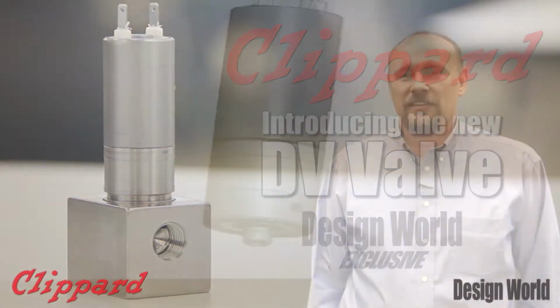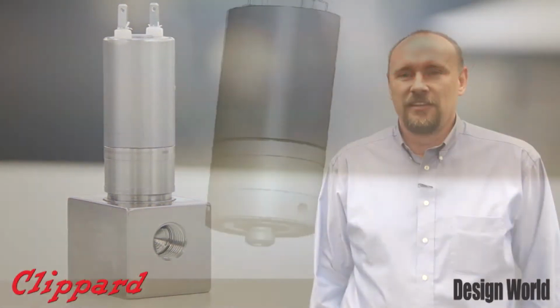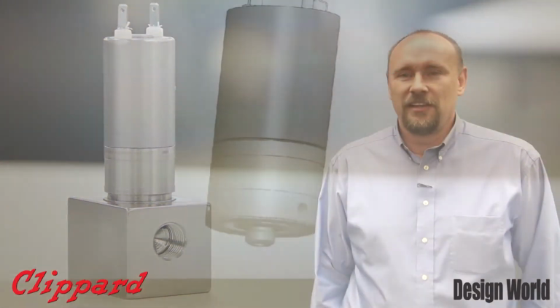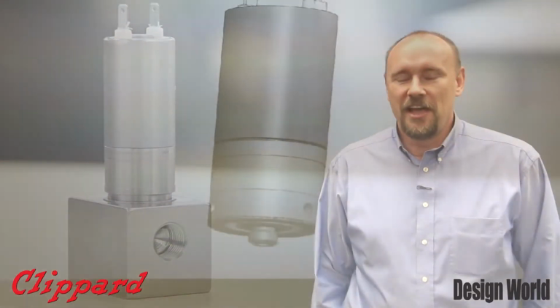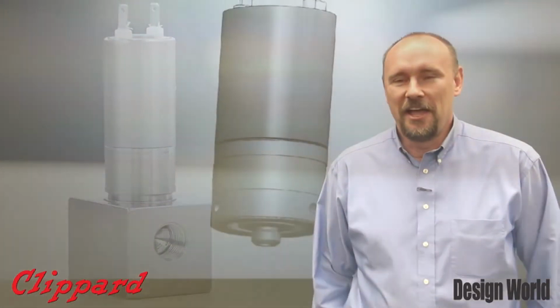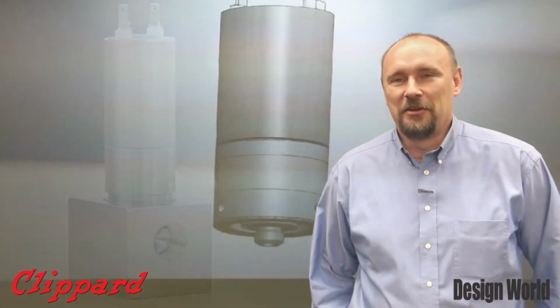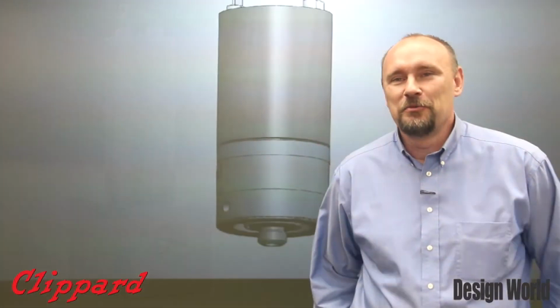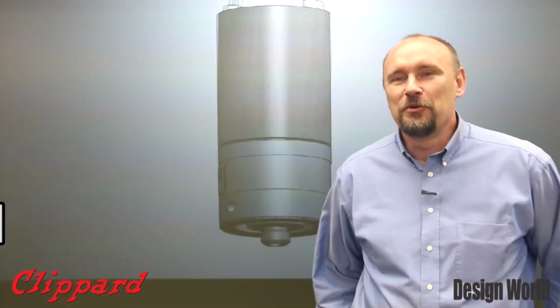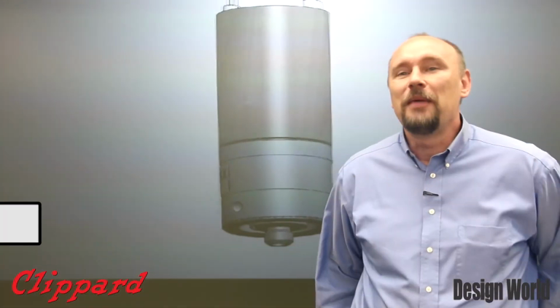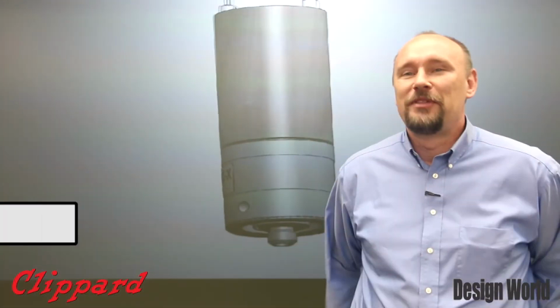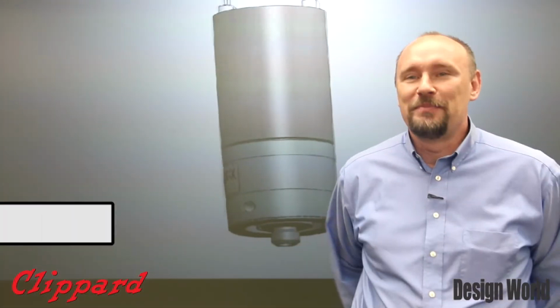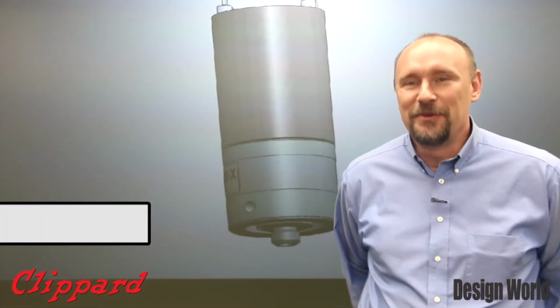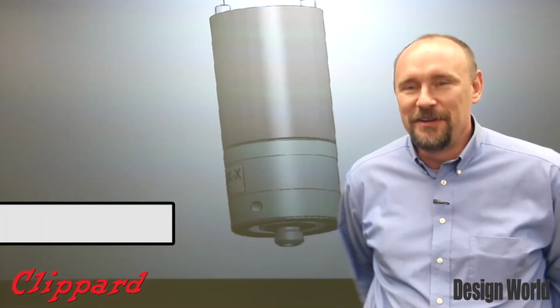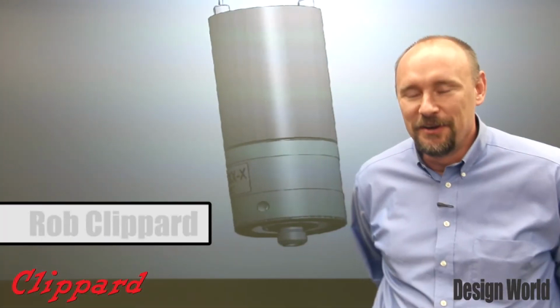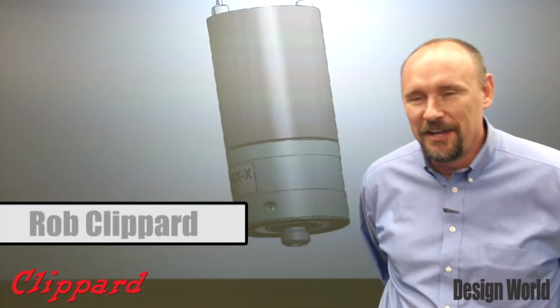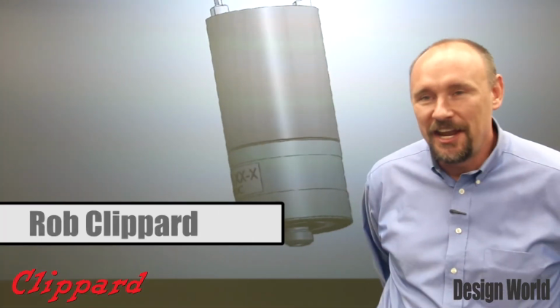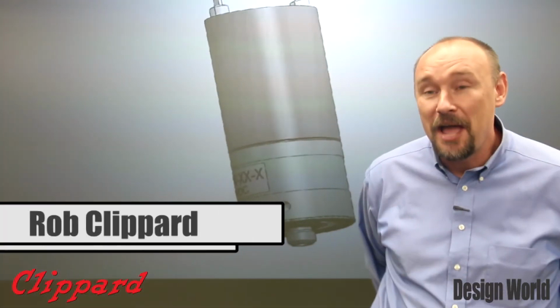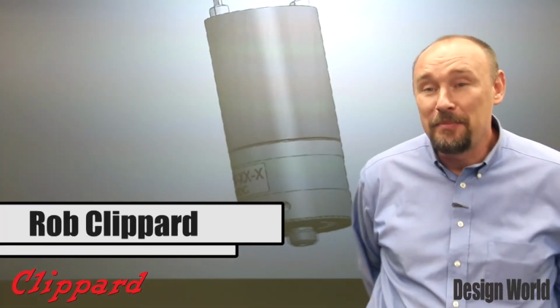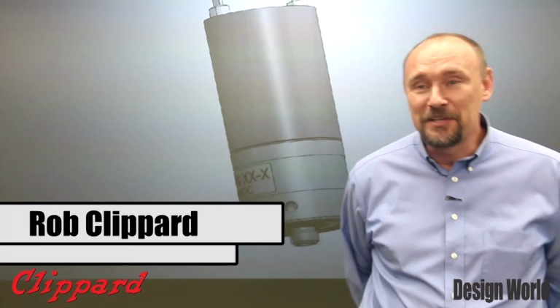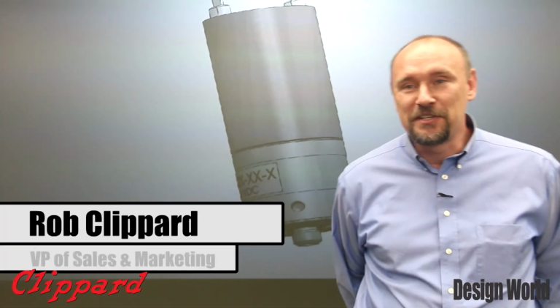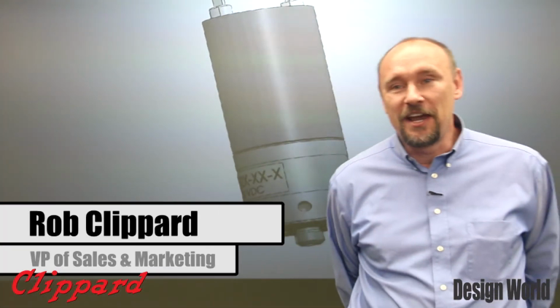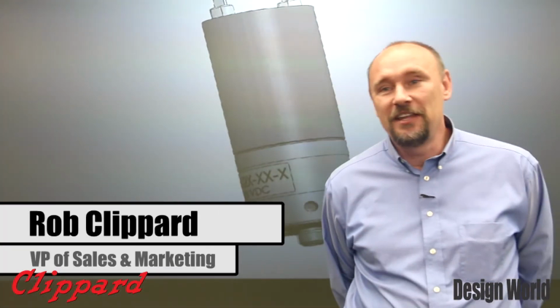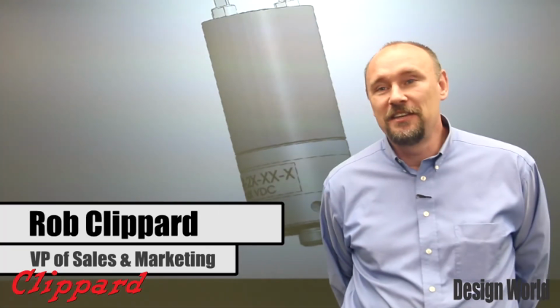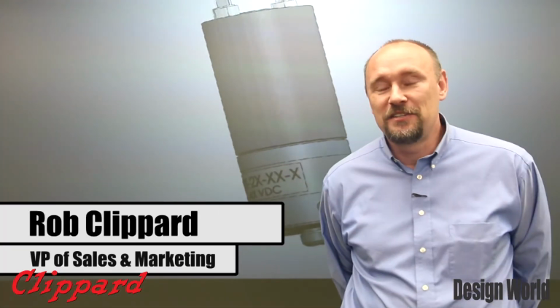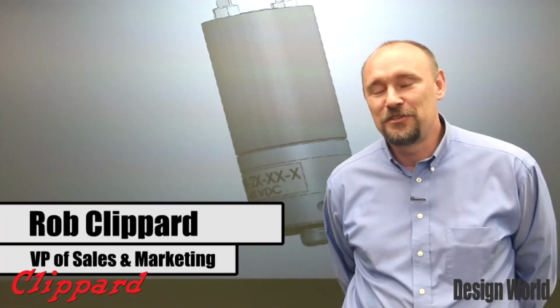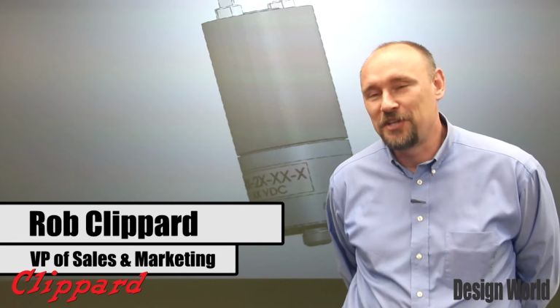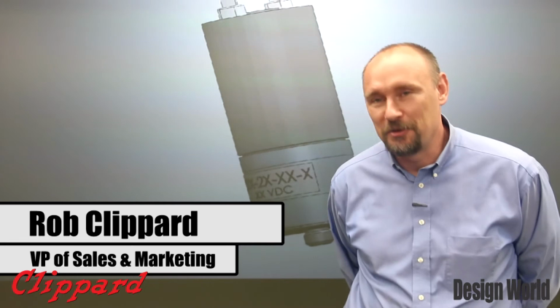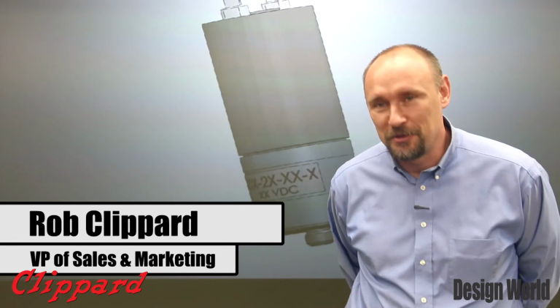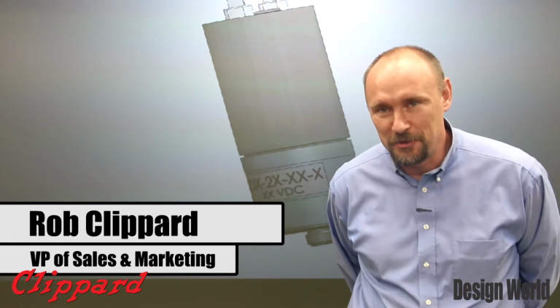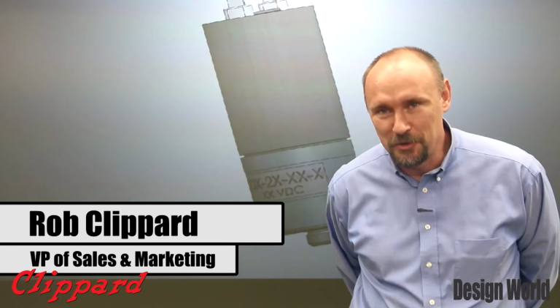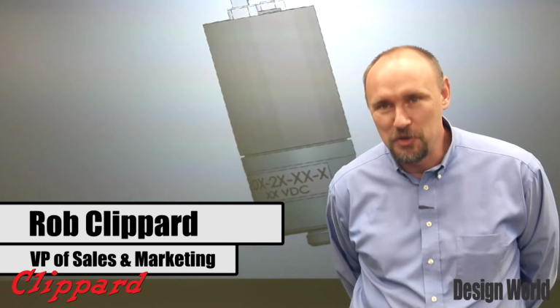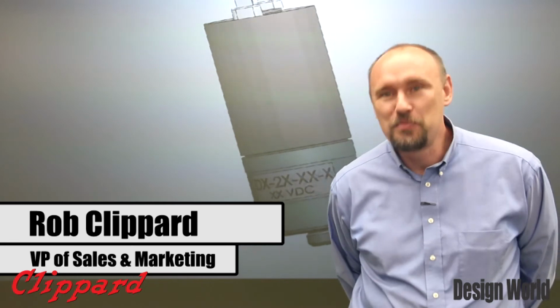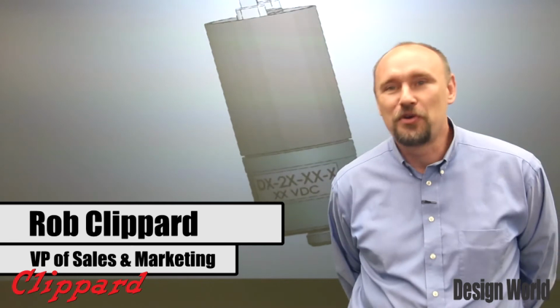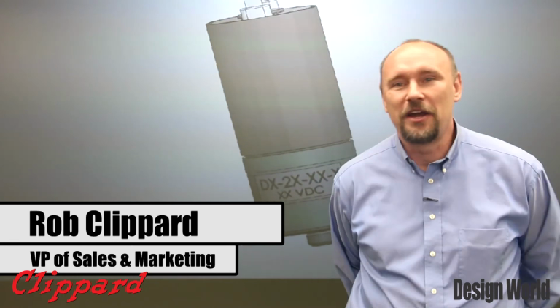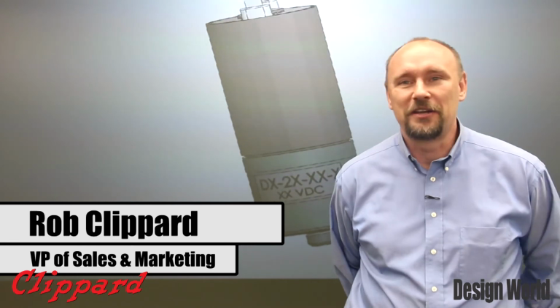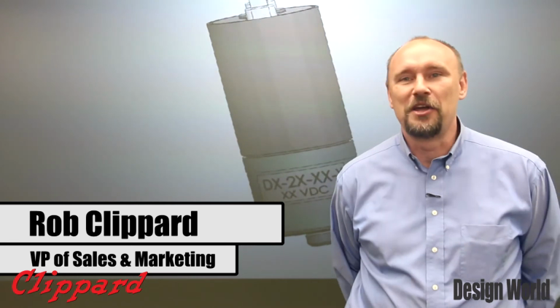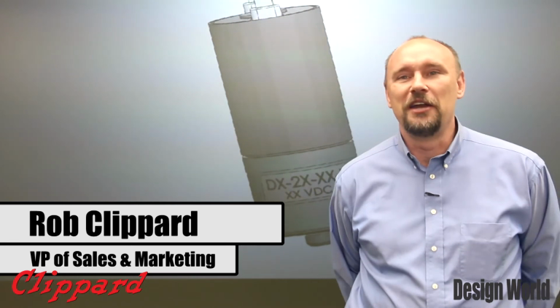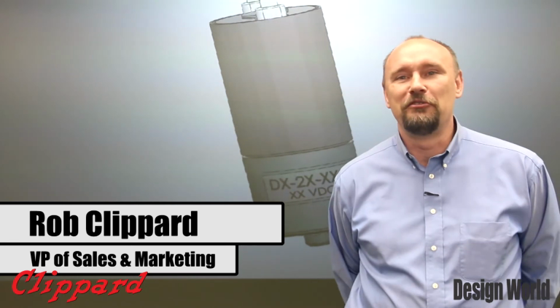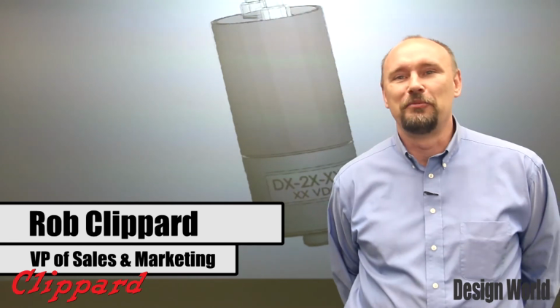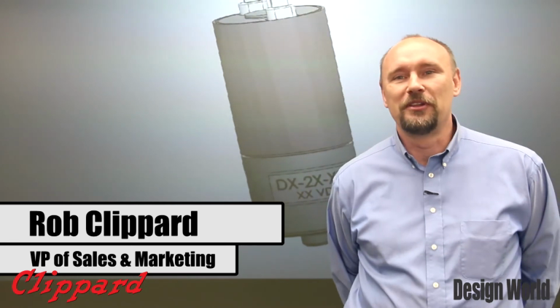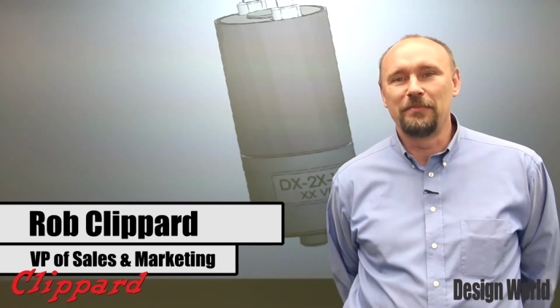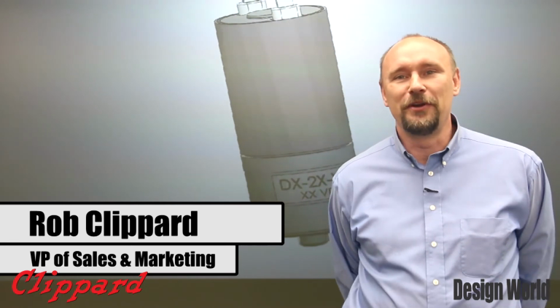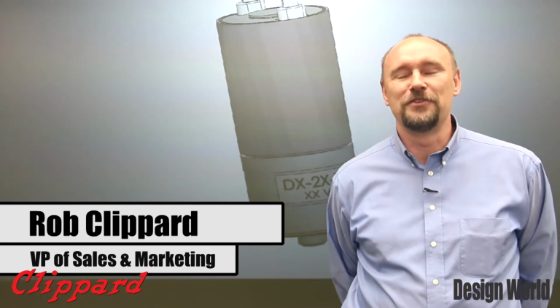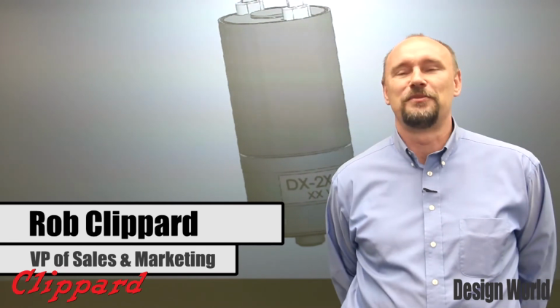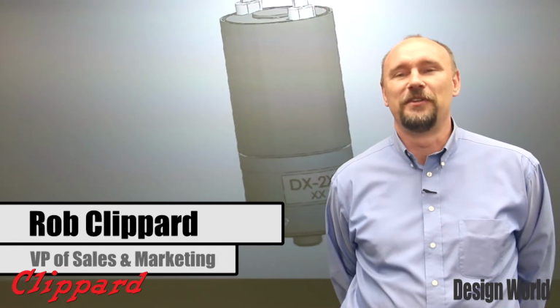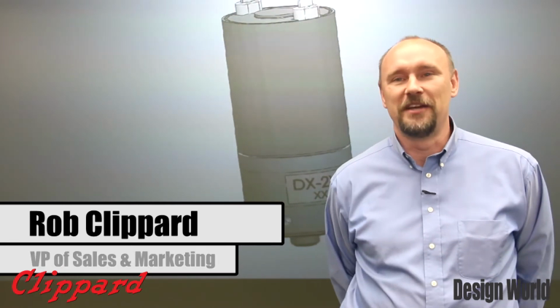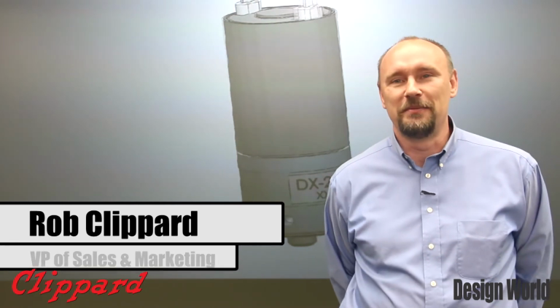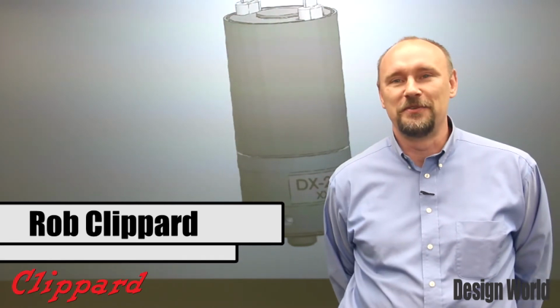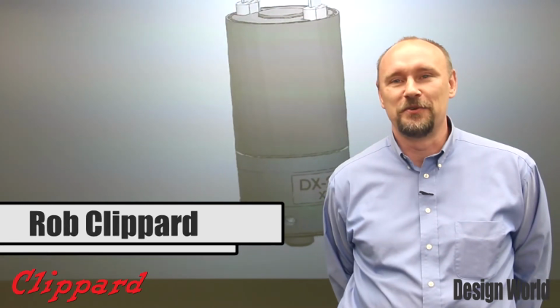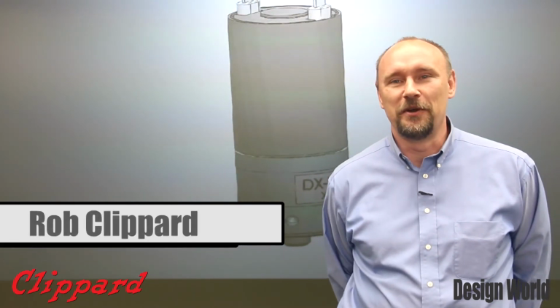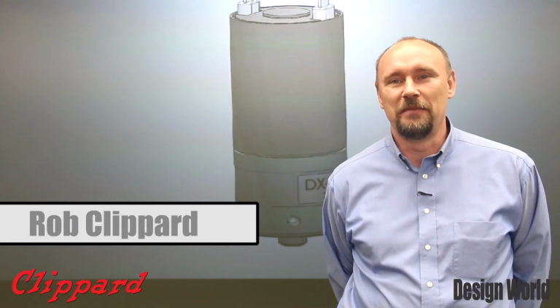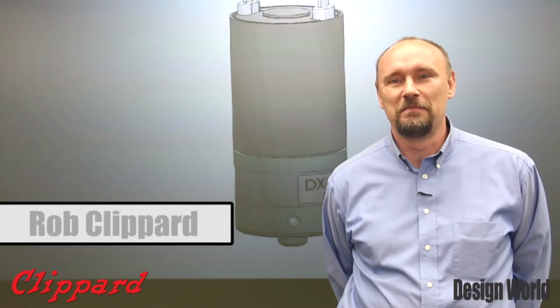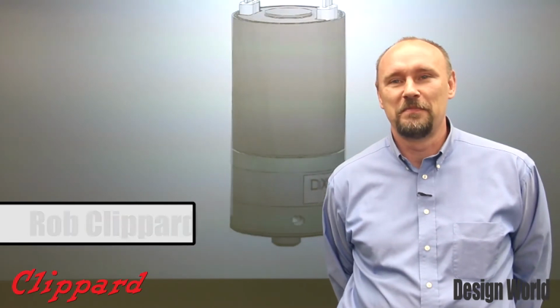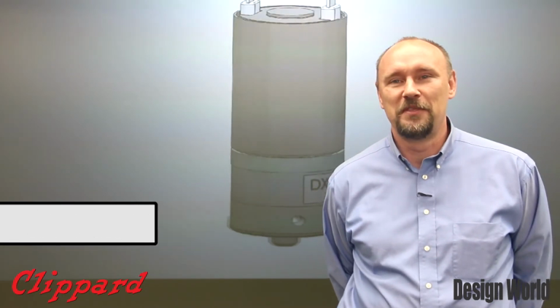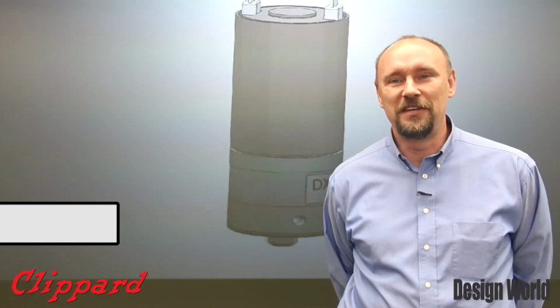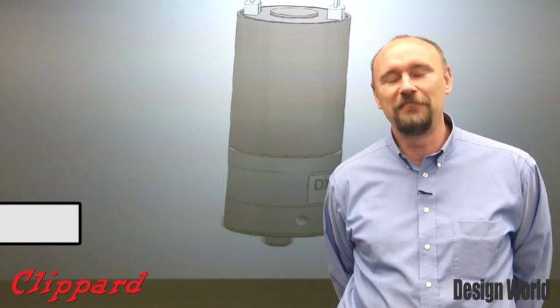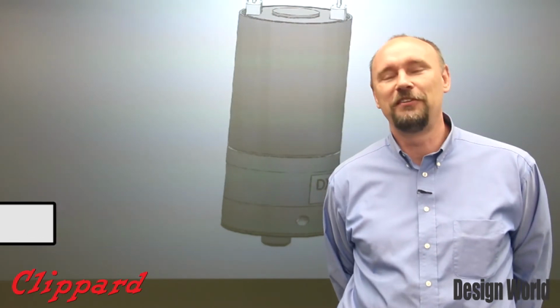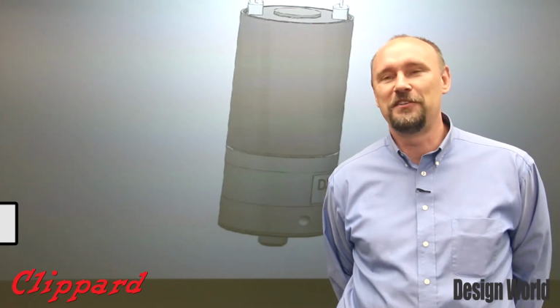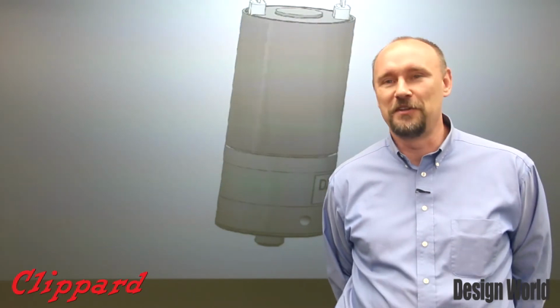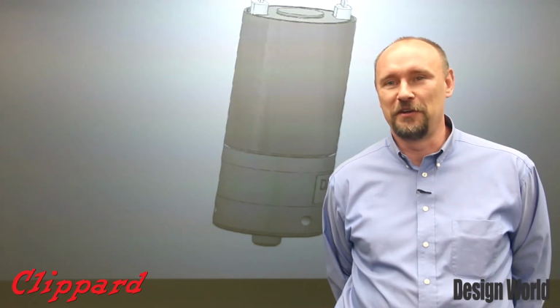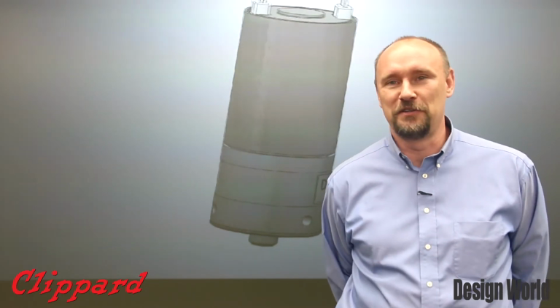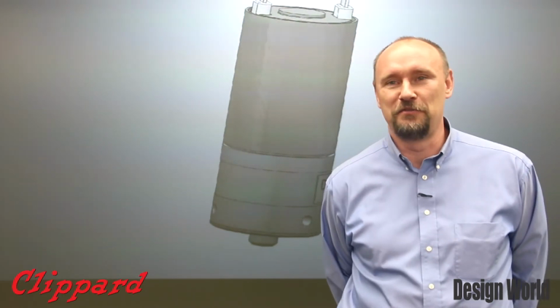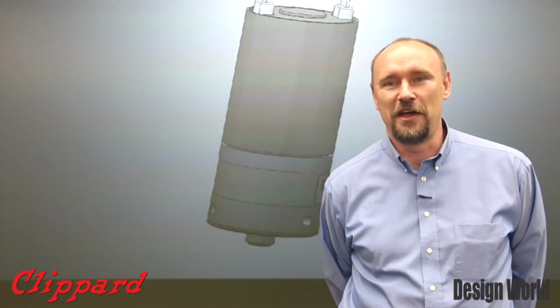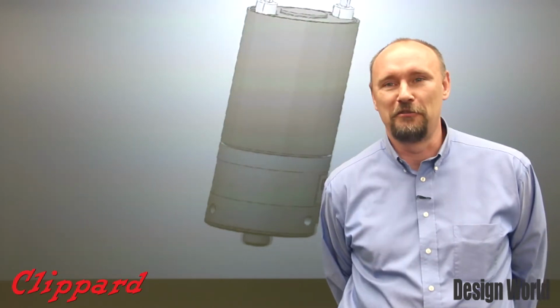Hi, Rob Klippard here and I'm excited to share with you a new product line from Klippard Instrument Laboratory, the DV Series valve.